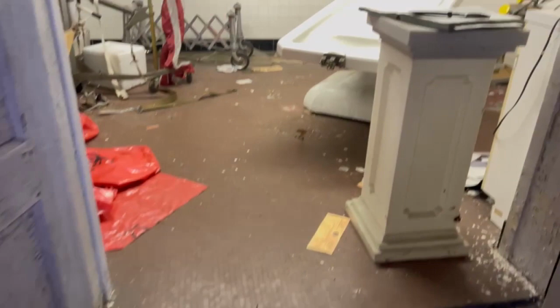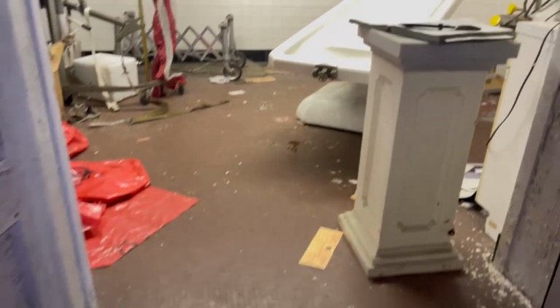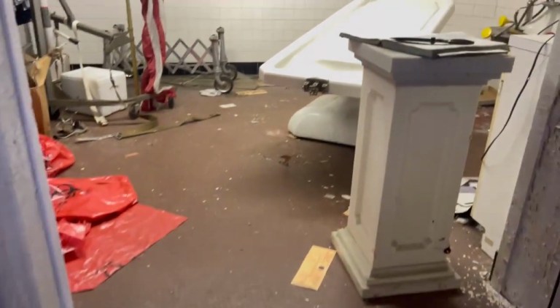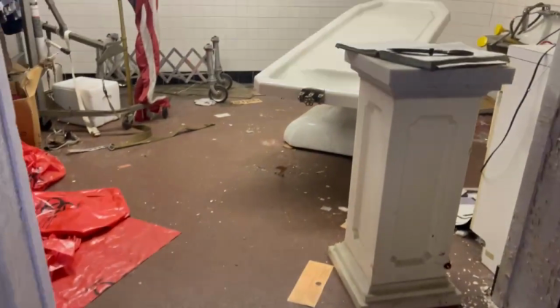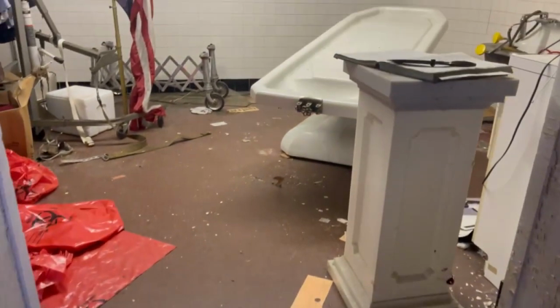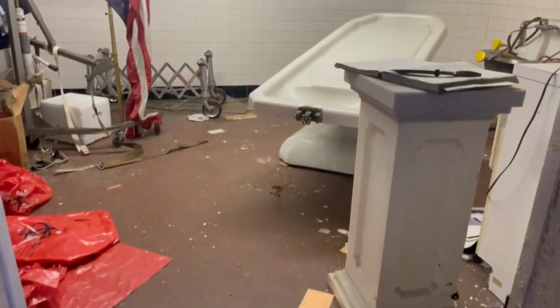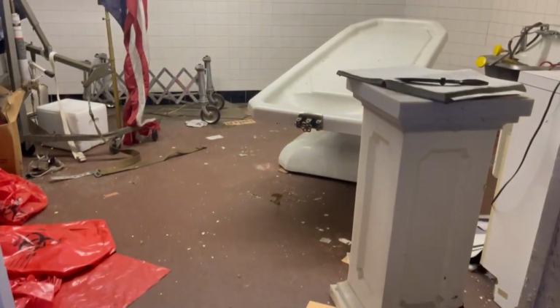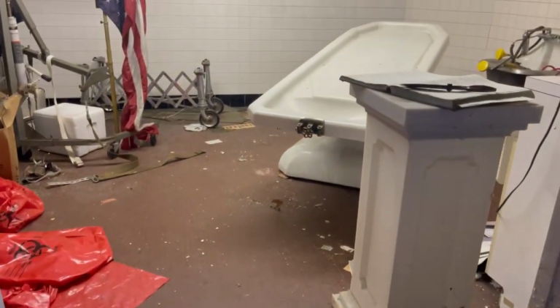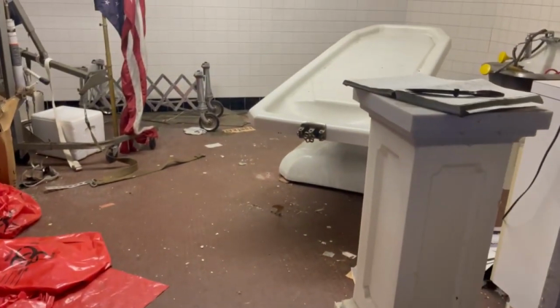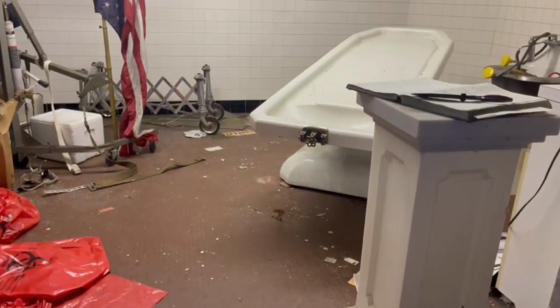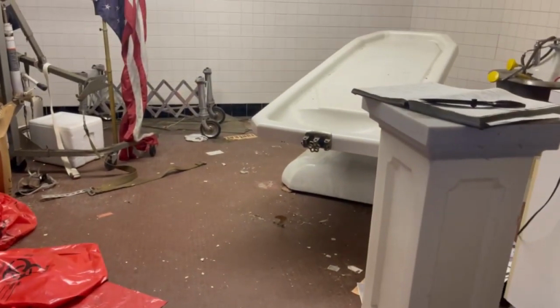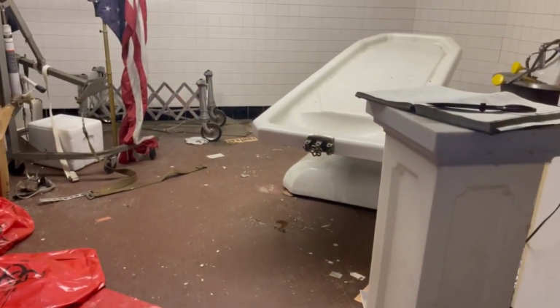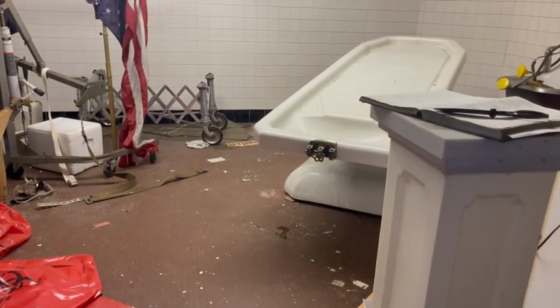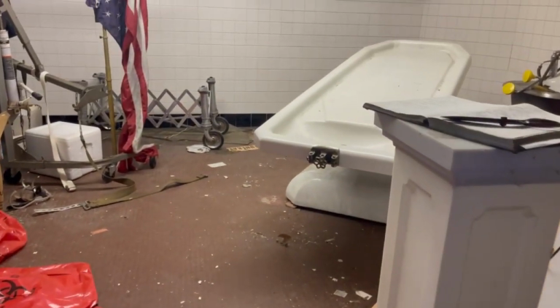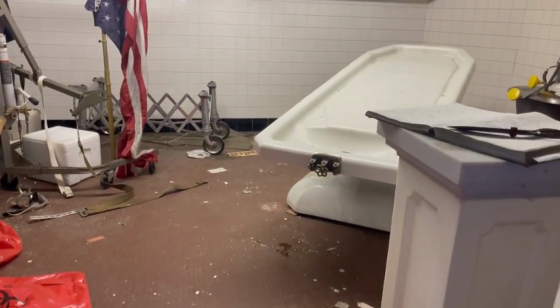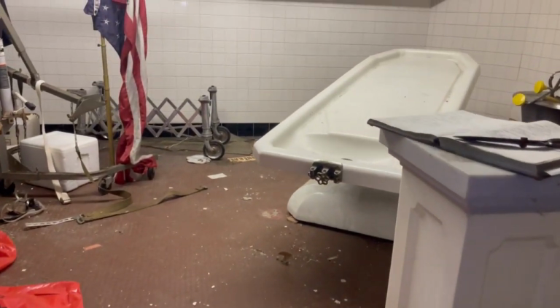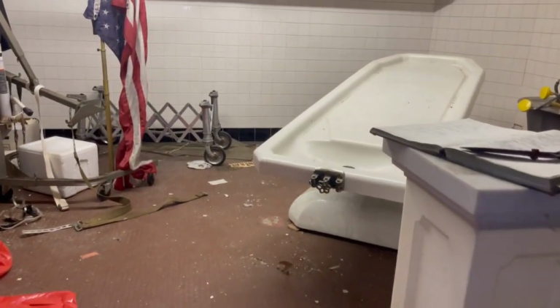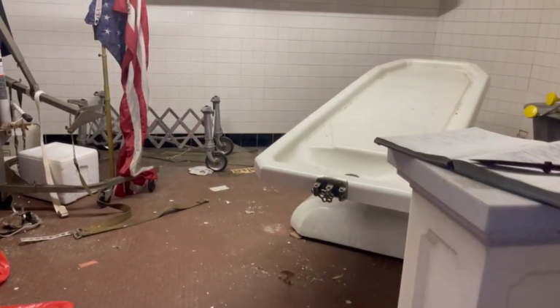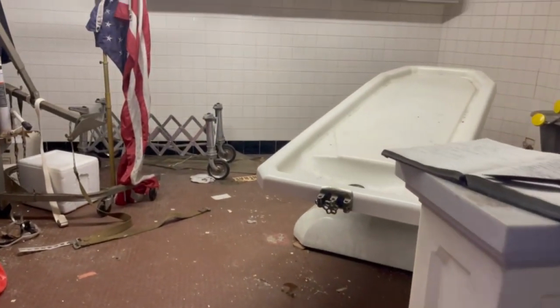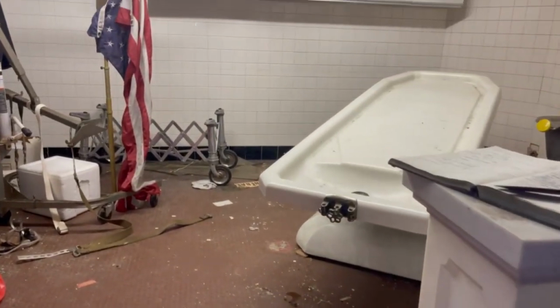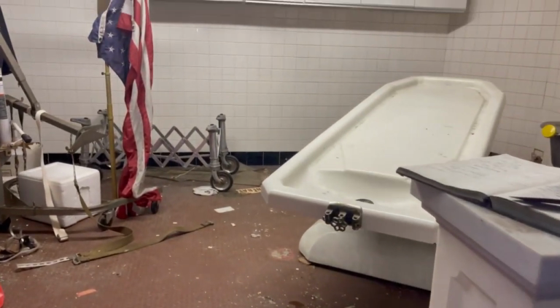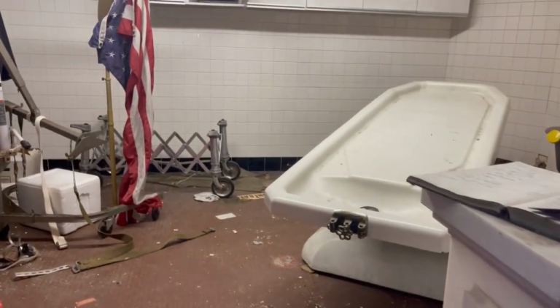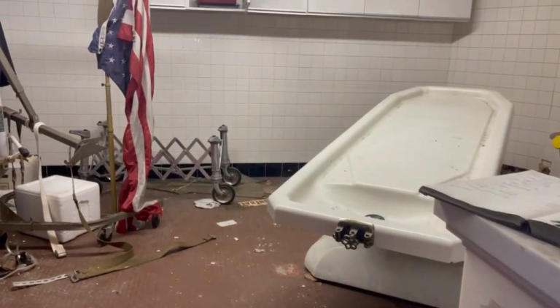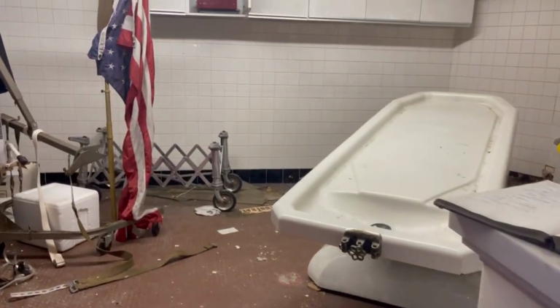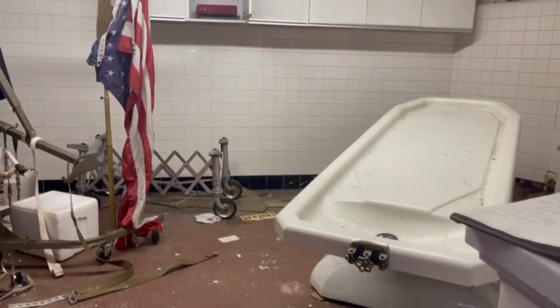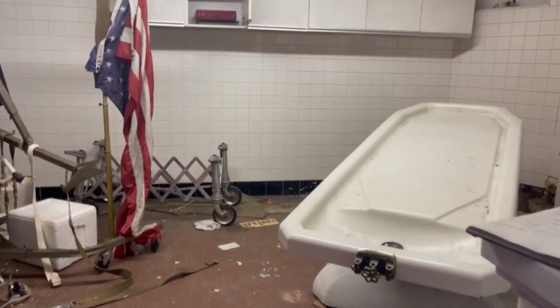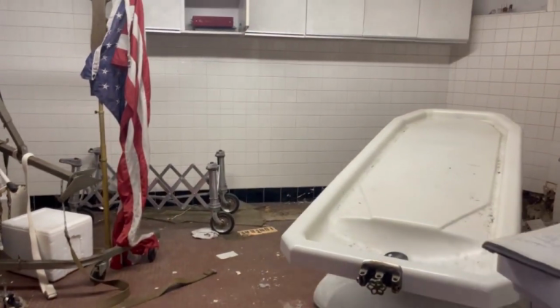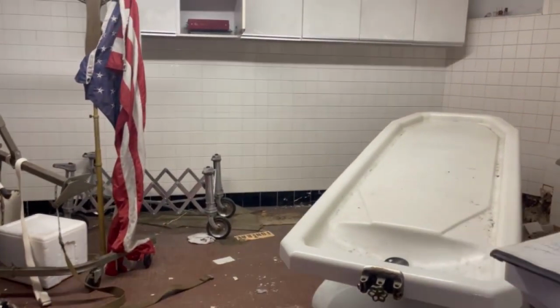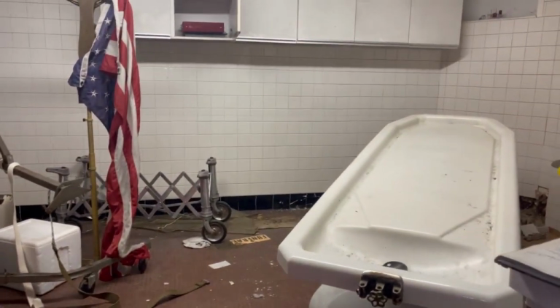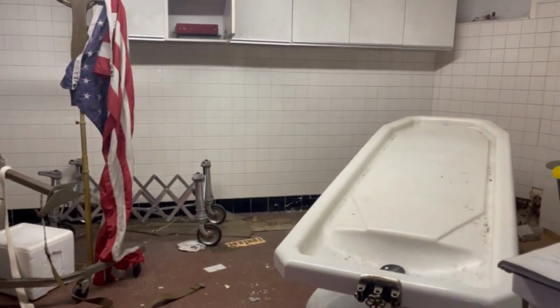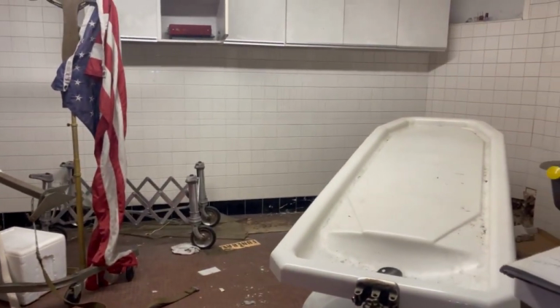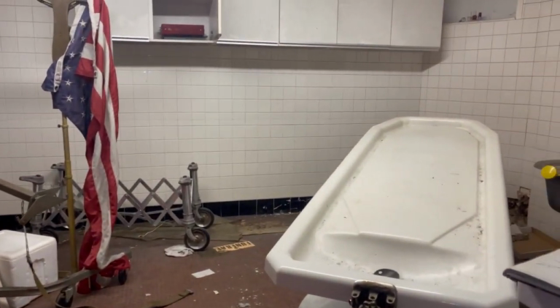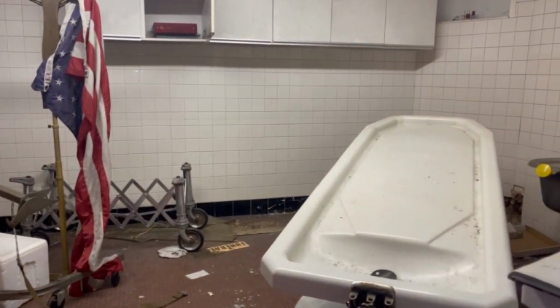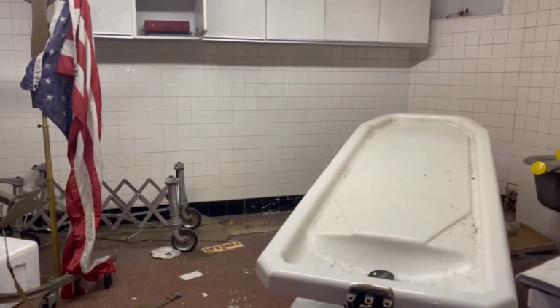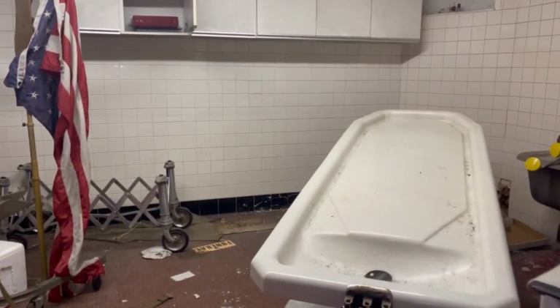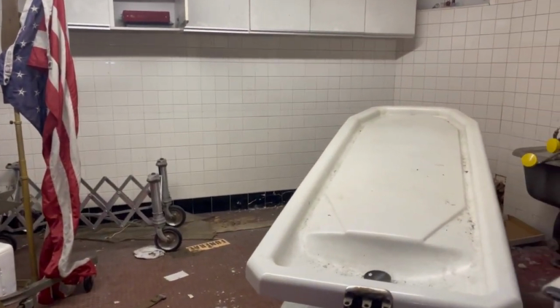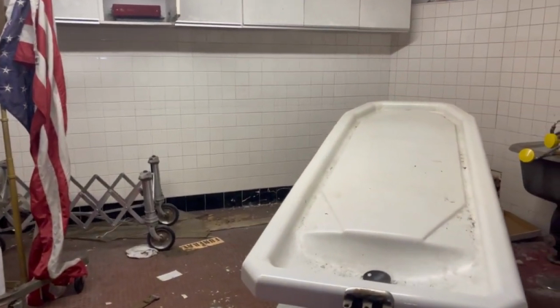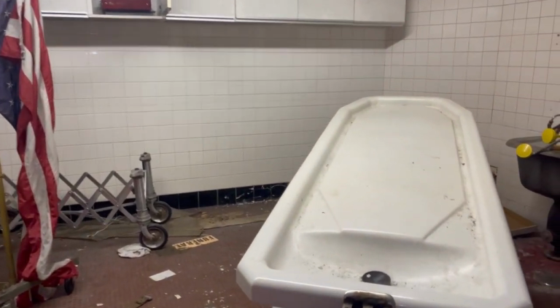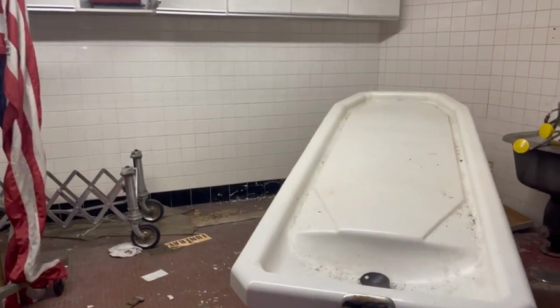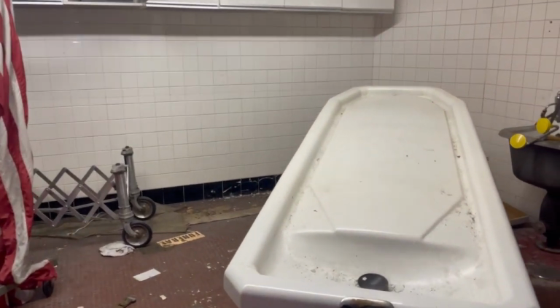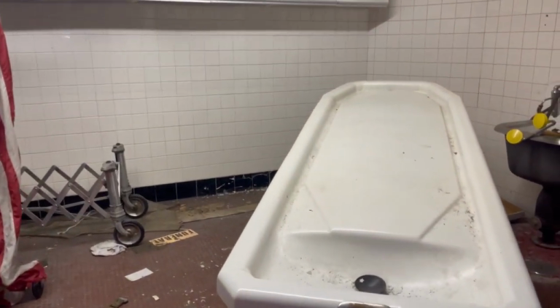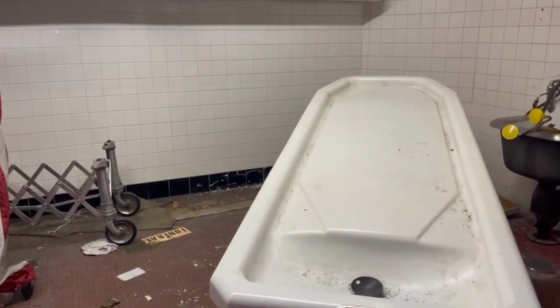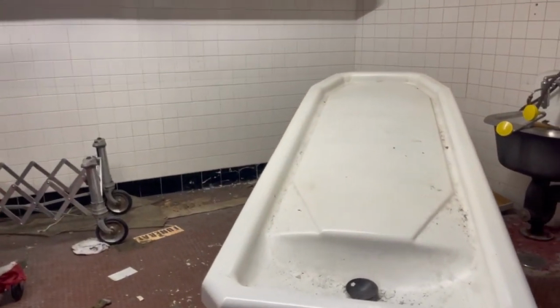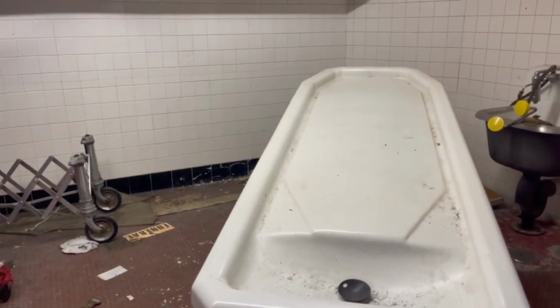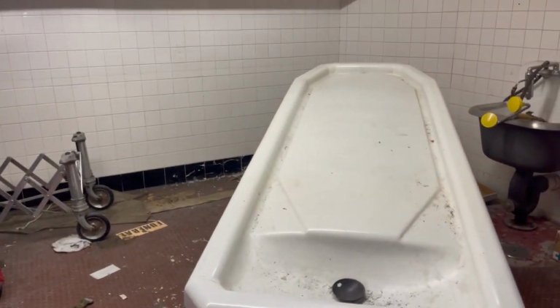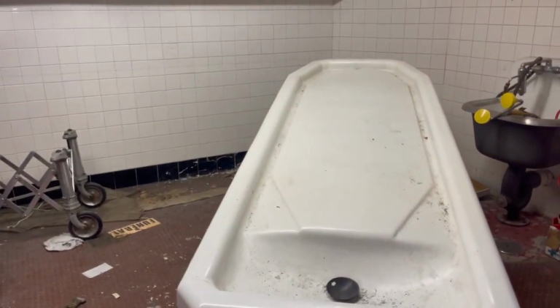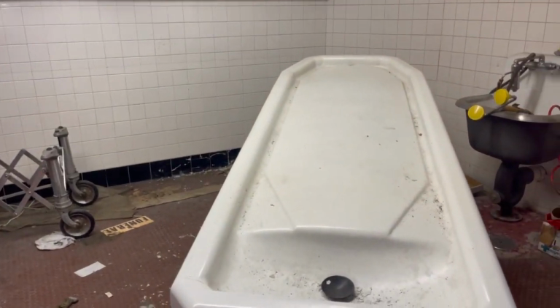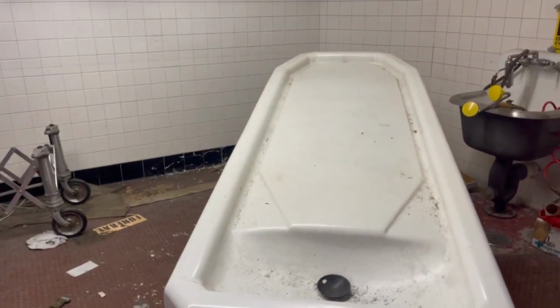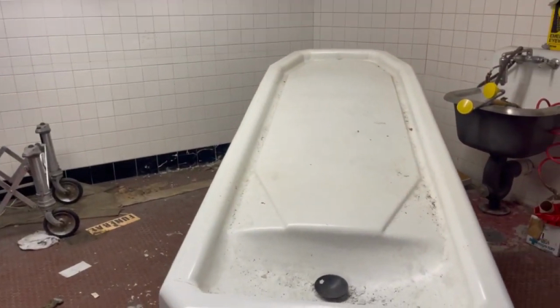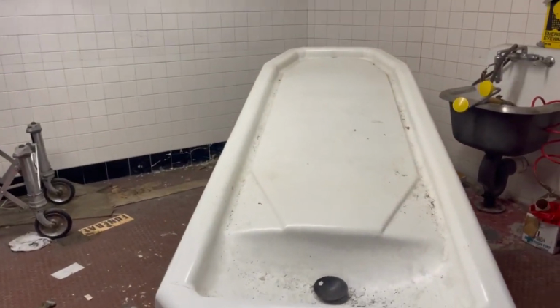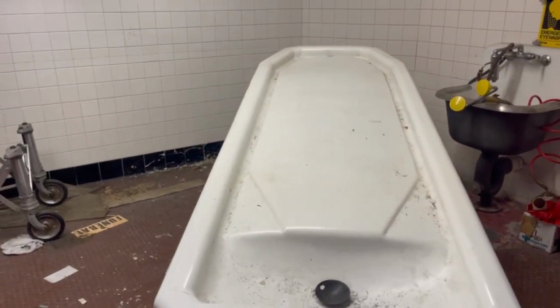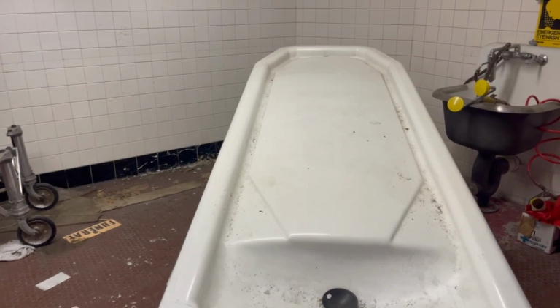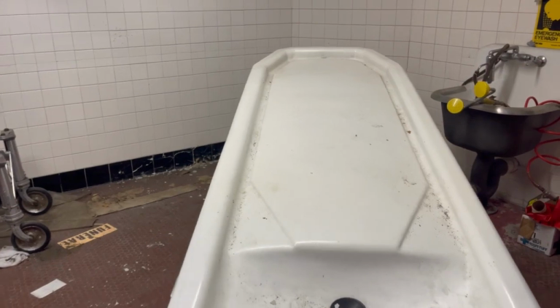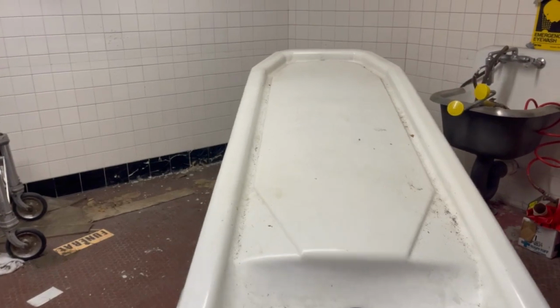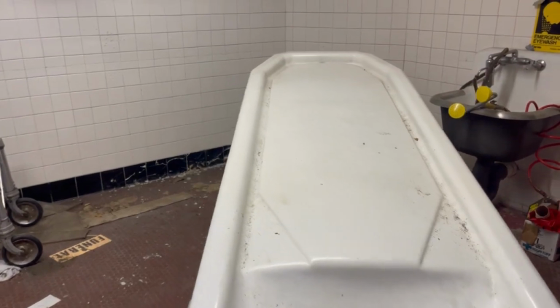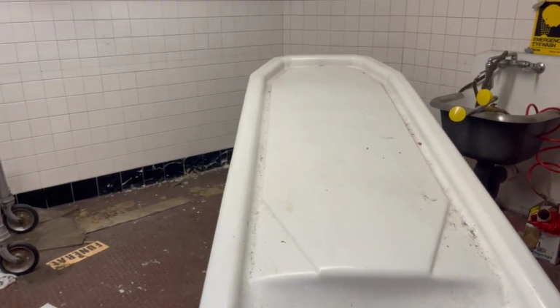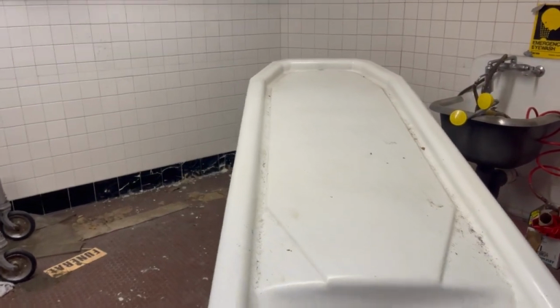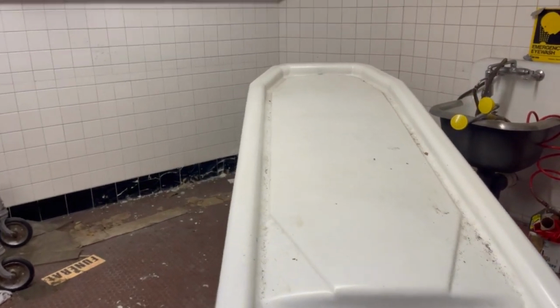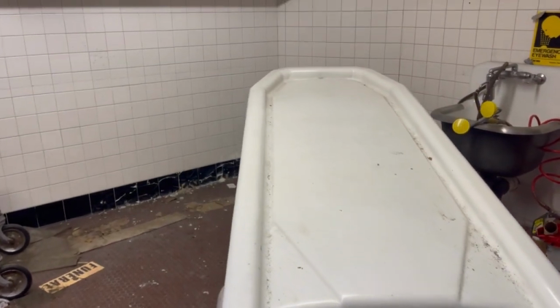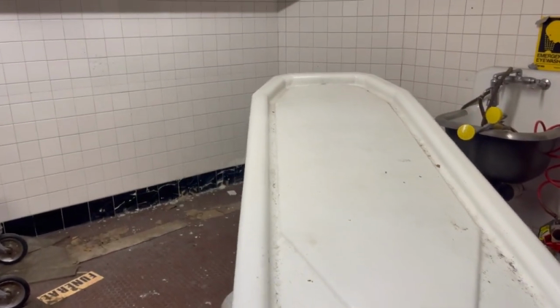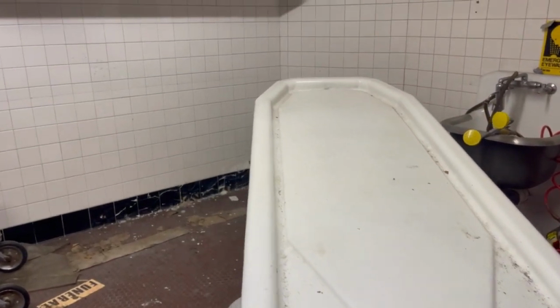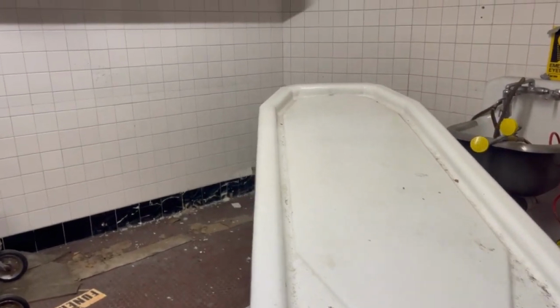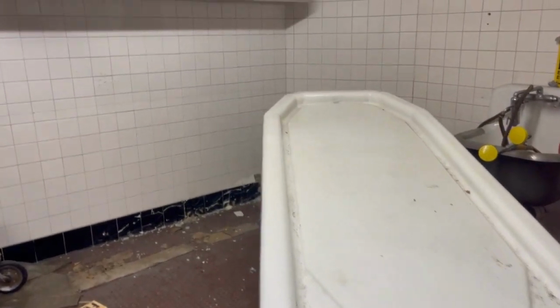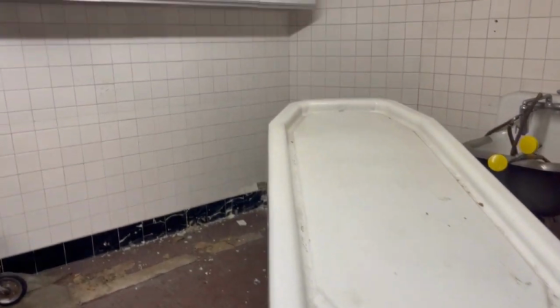And this is probably everyone's favorite part — the embalming table.